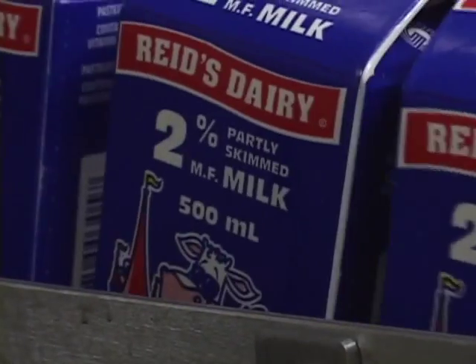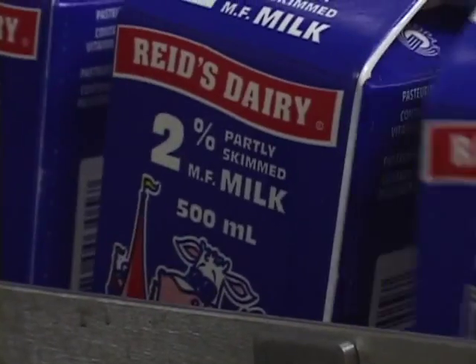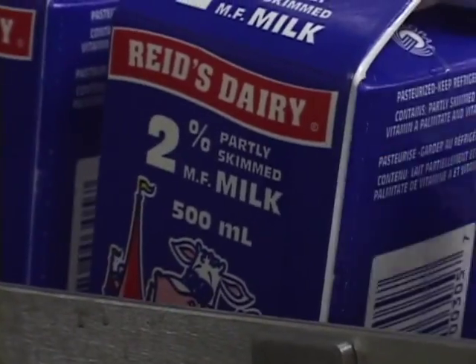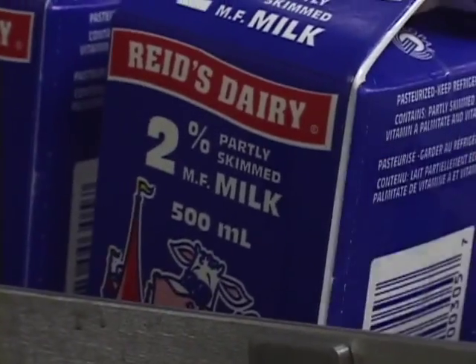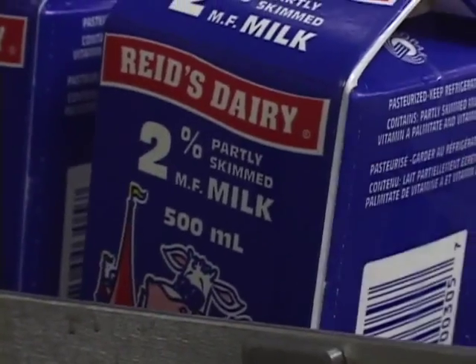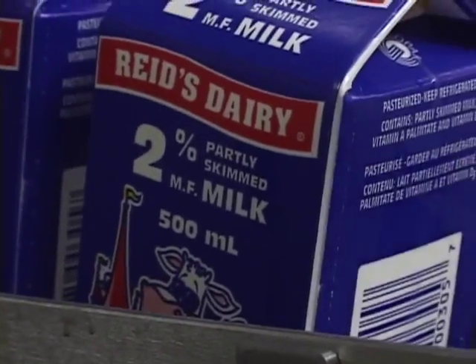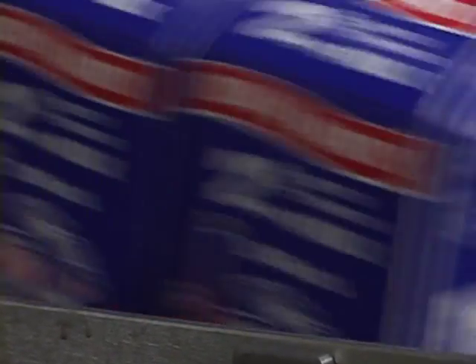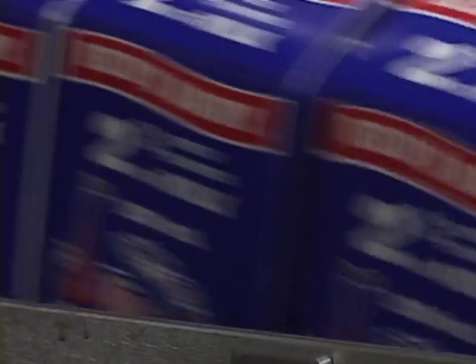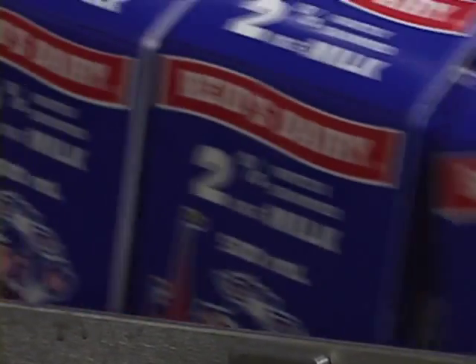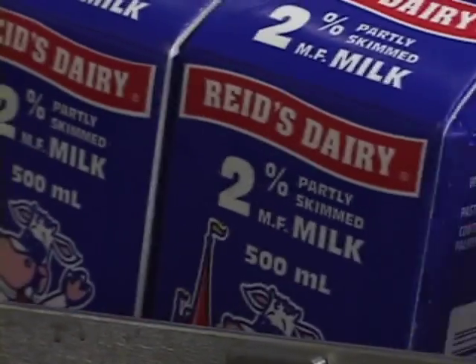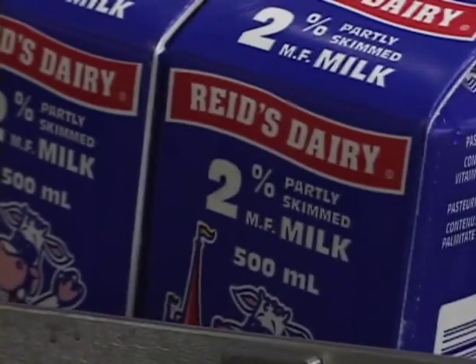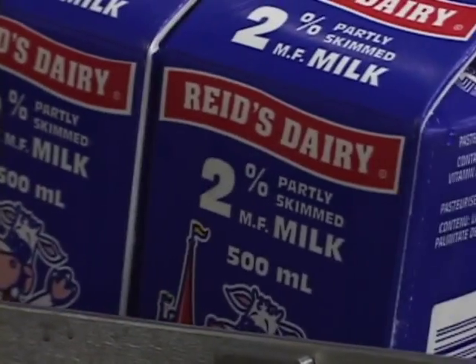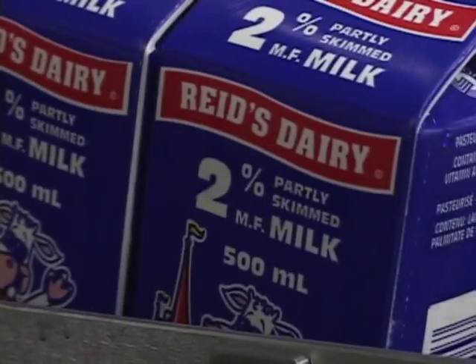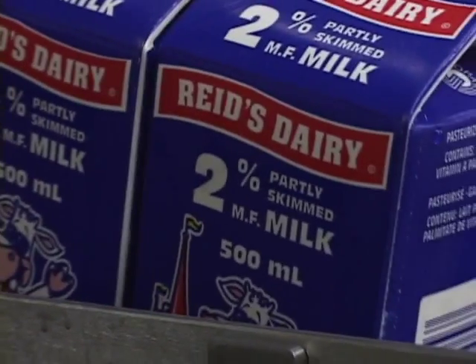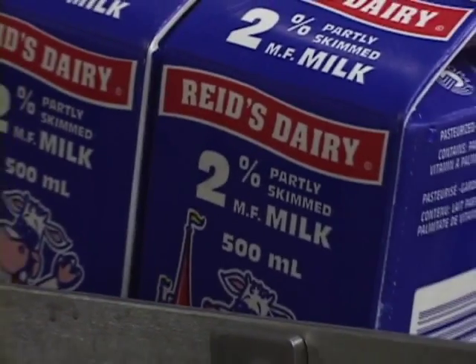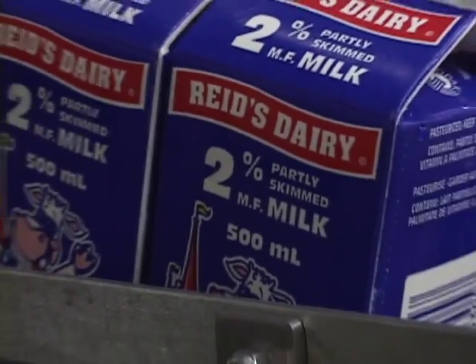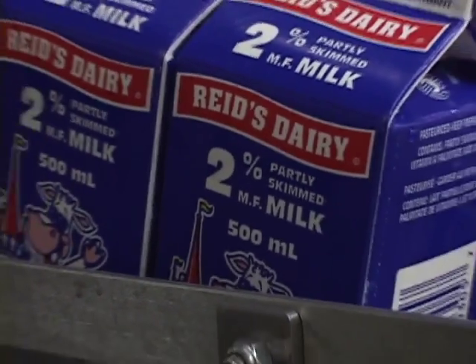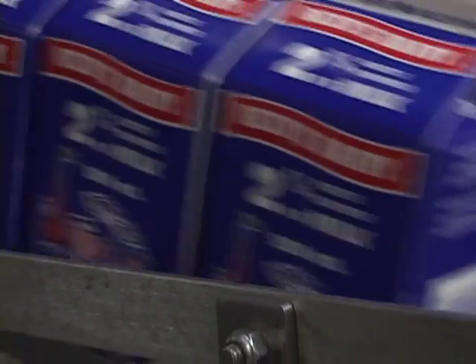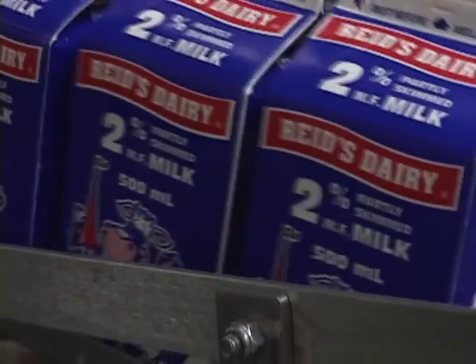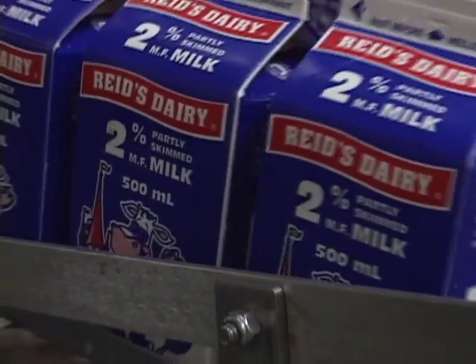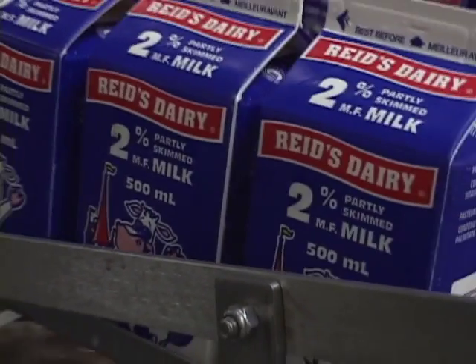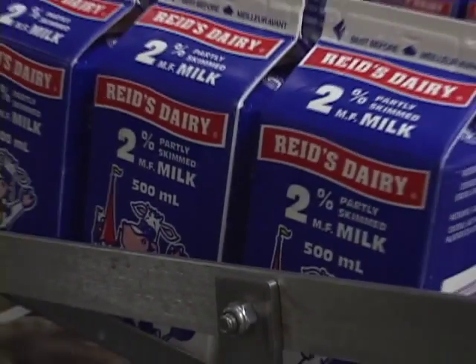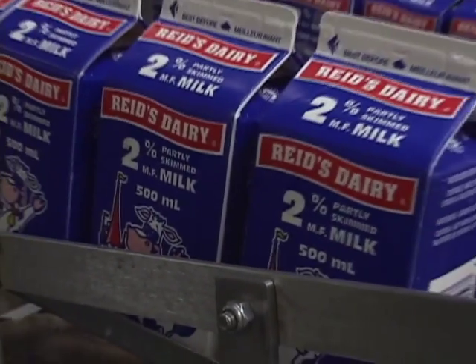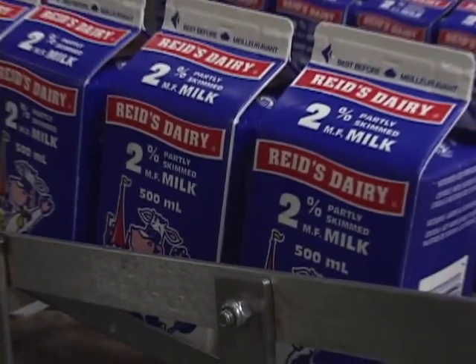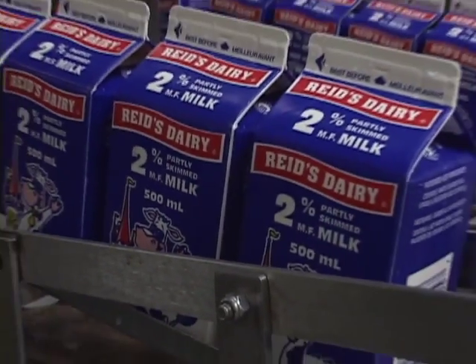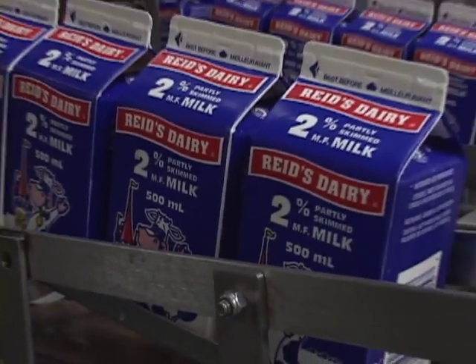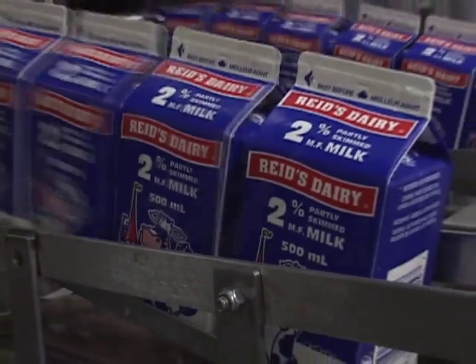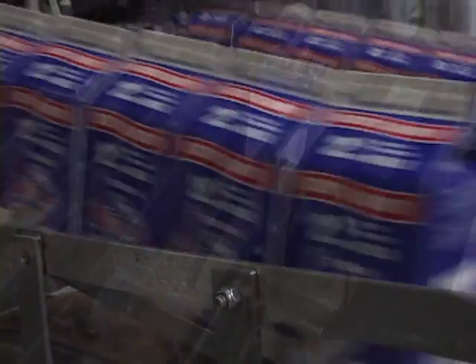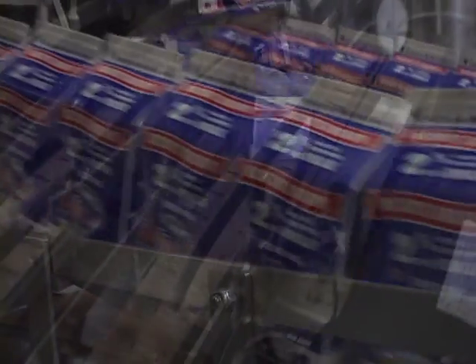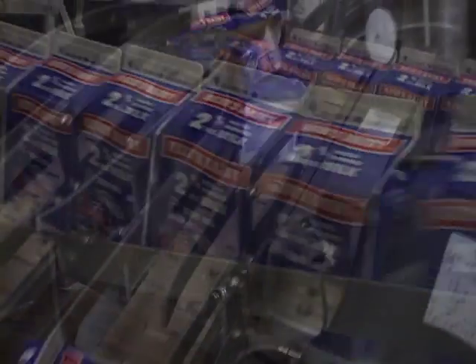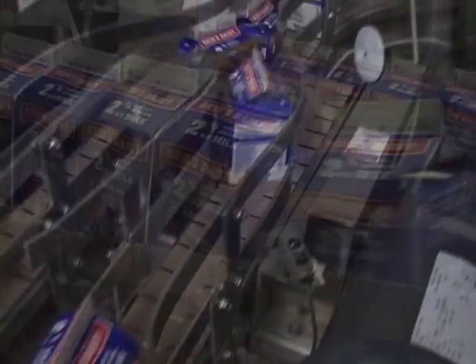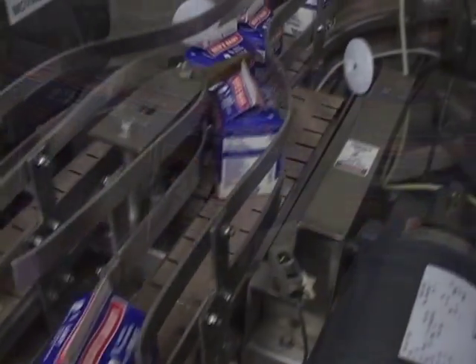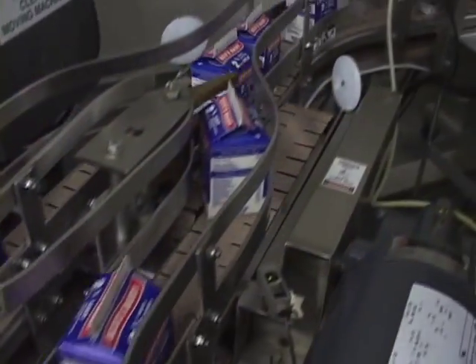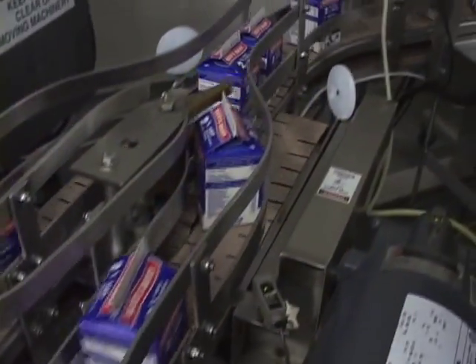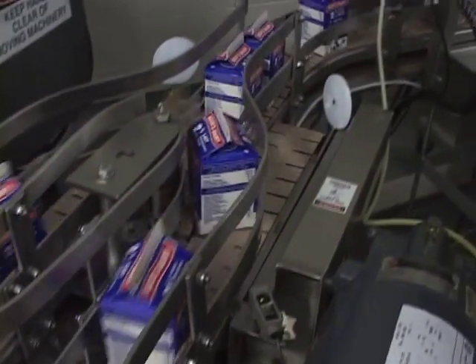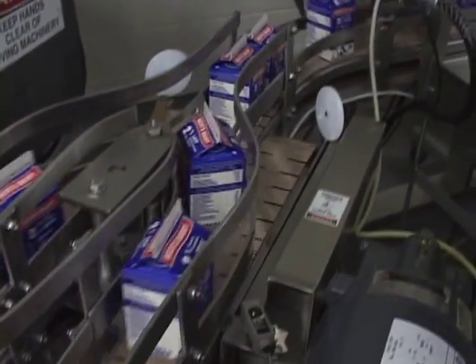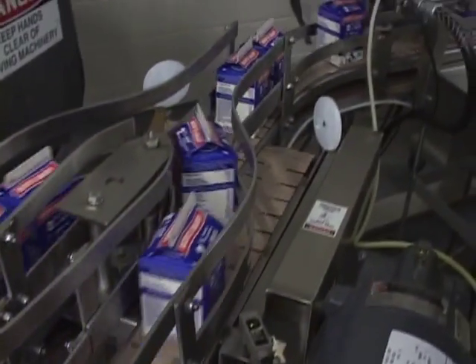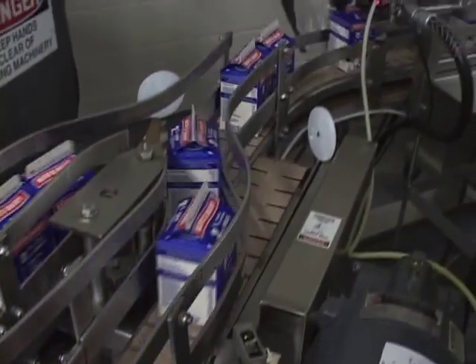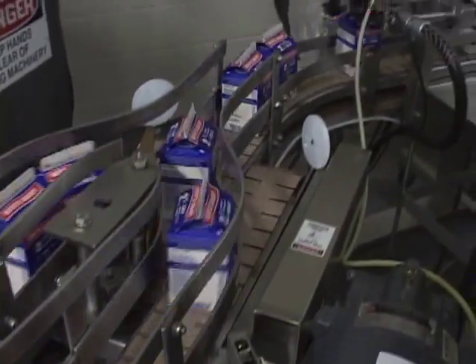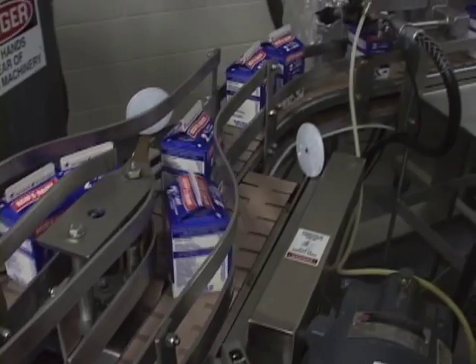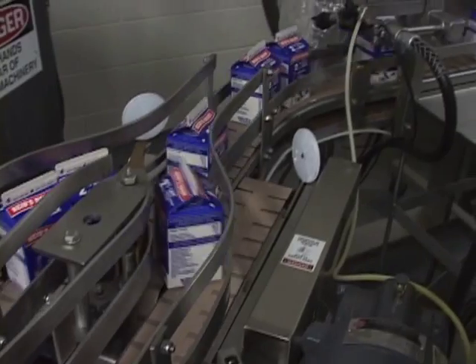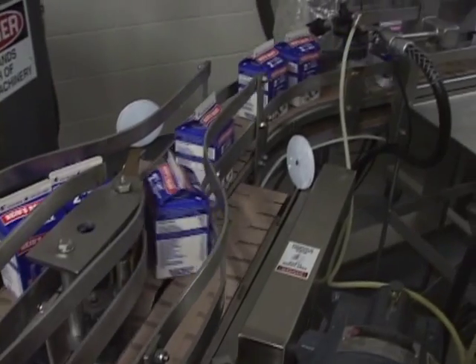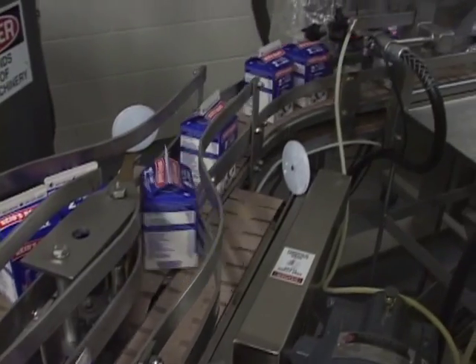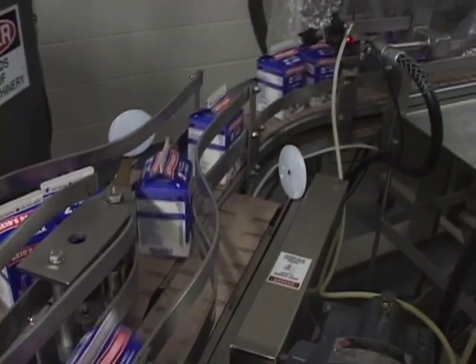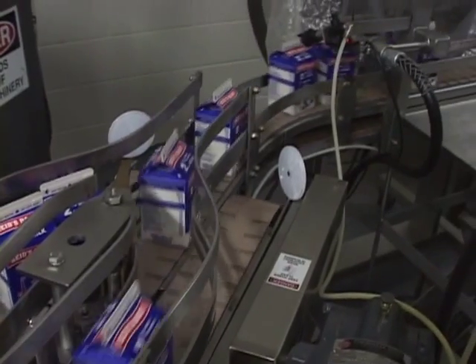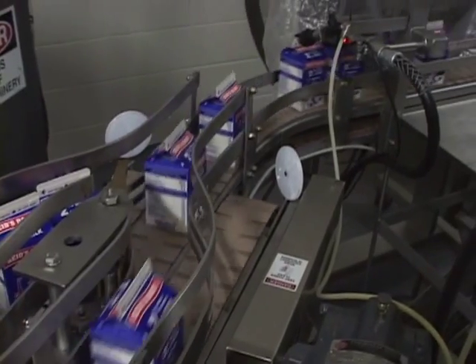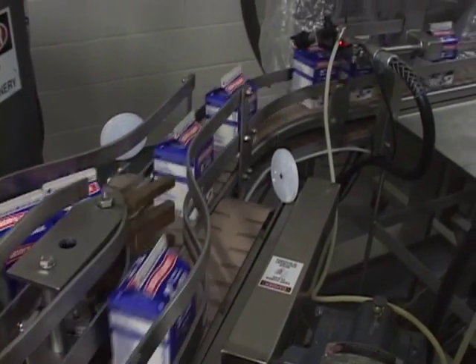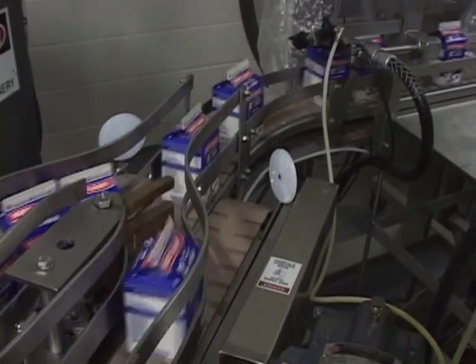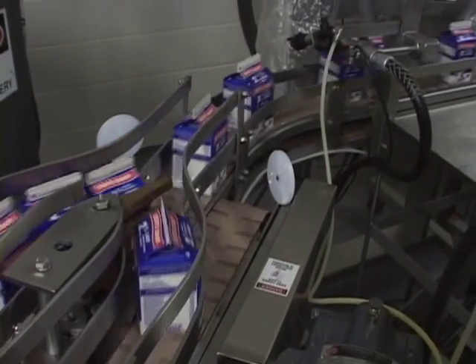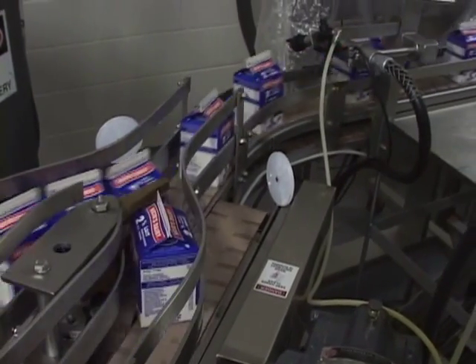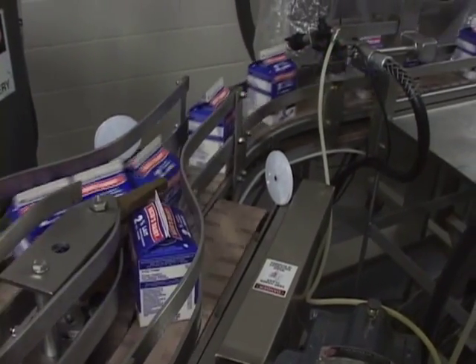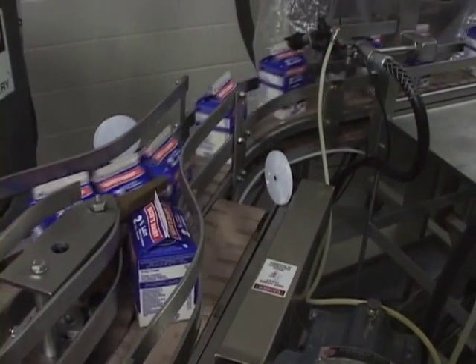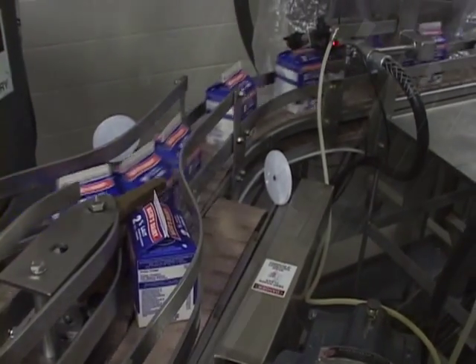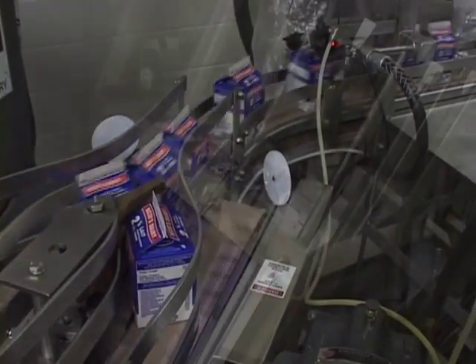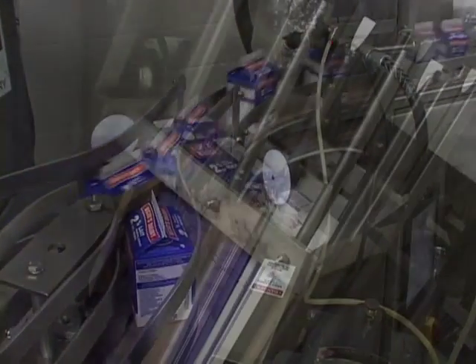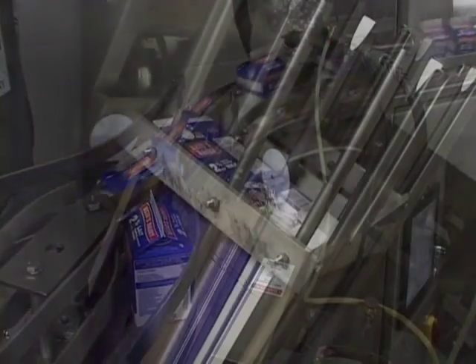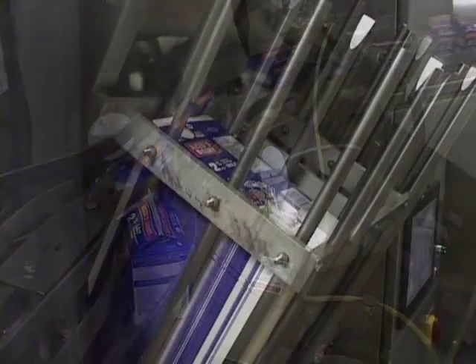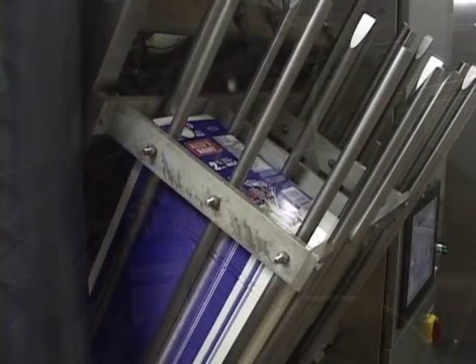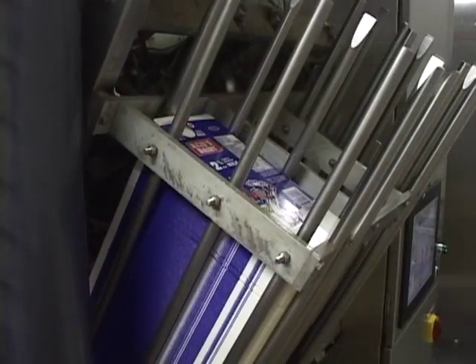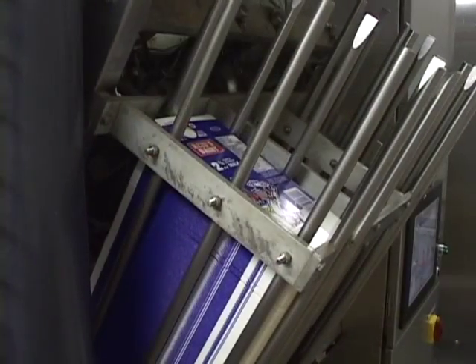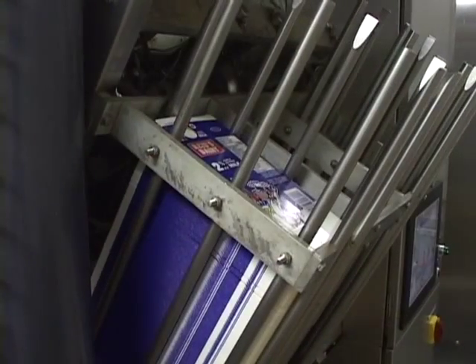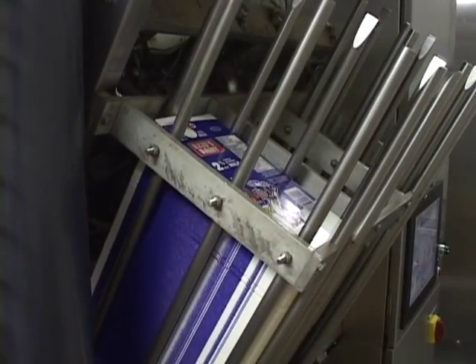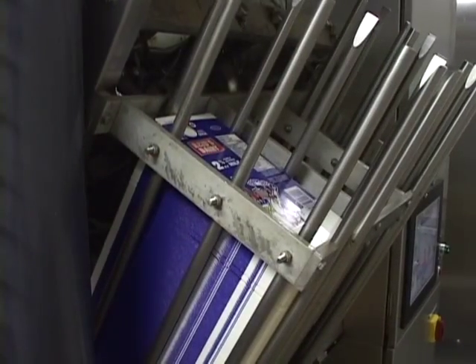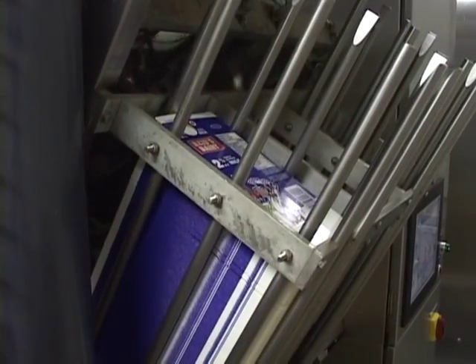Milk cartons come in various sizes: 2-liter, 1-liter, 500-milliliter, and 250-milliliter.